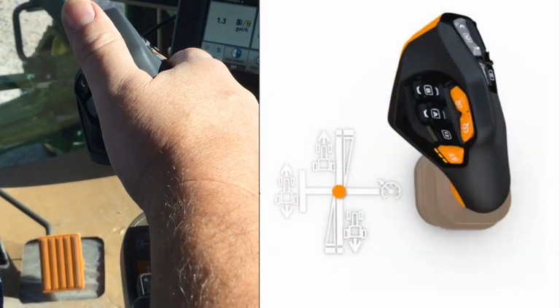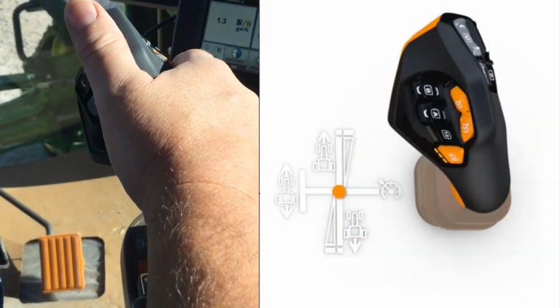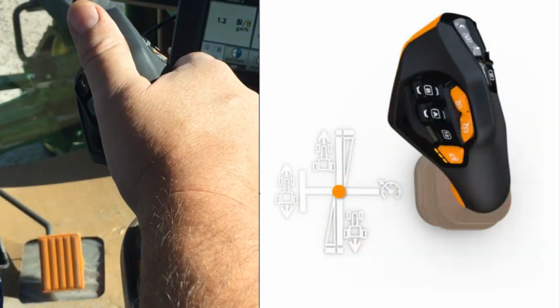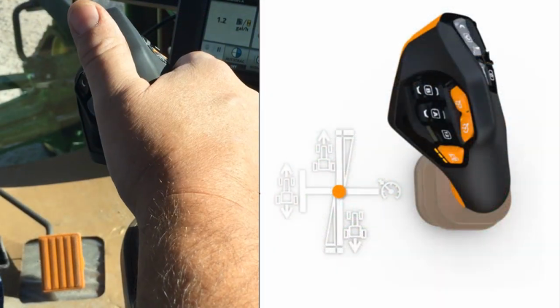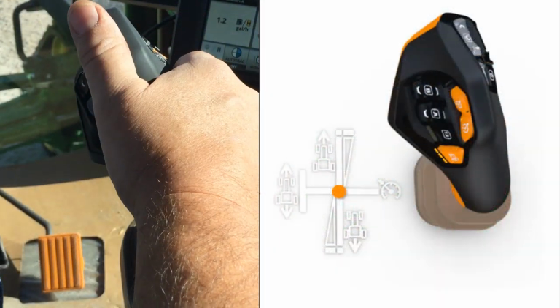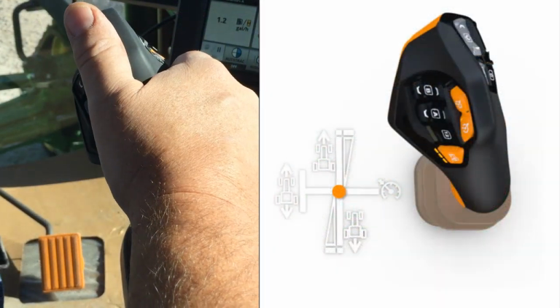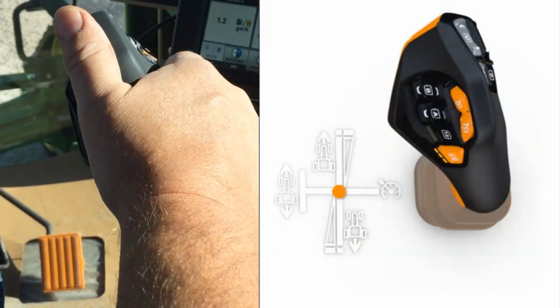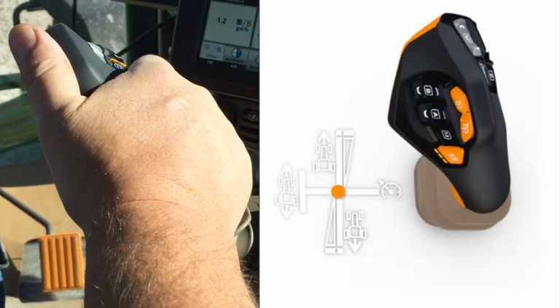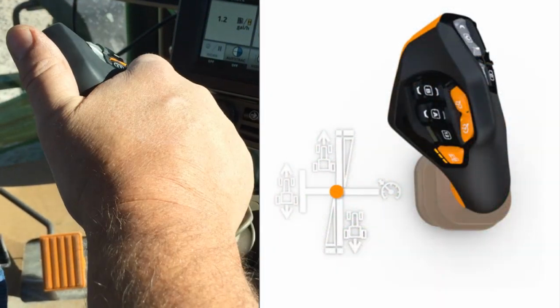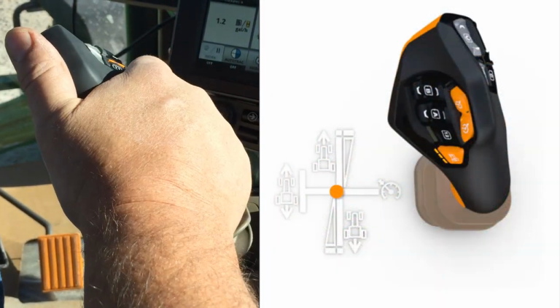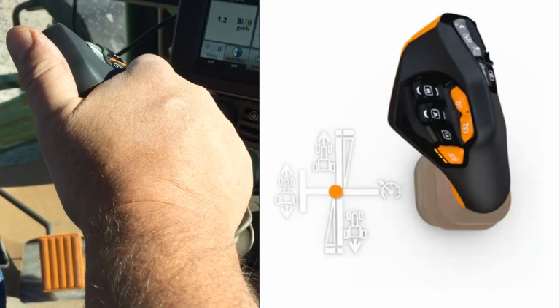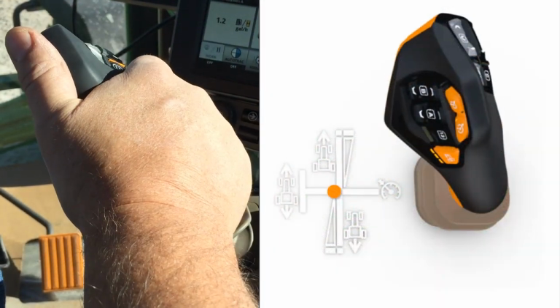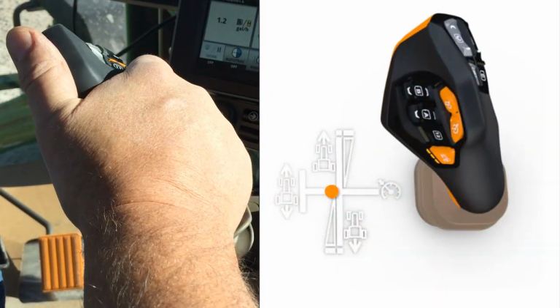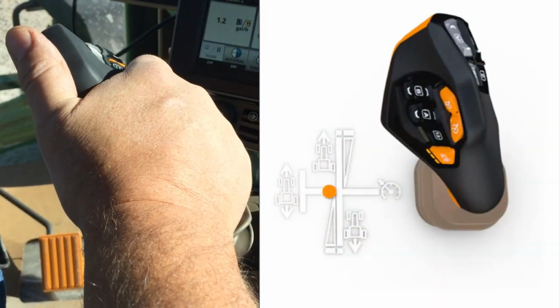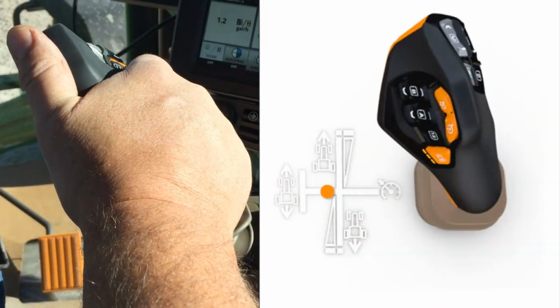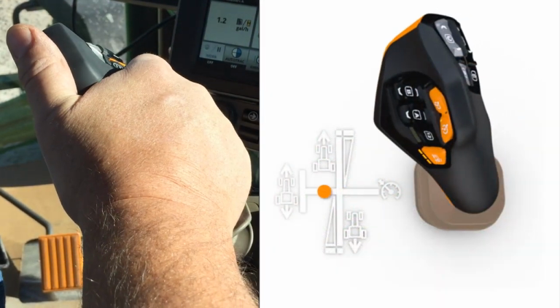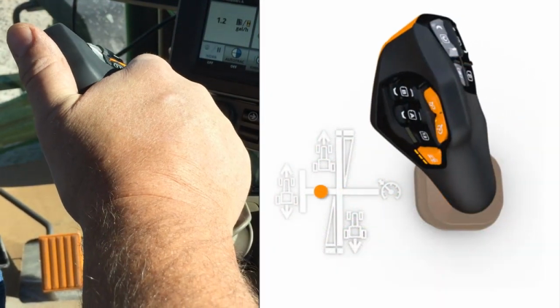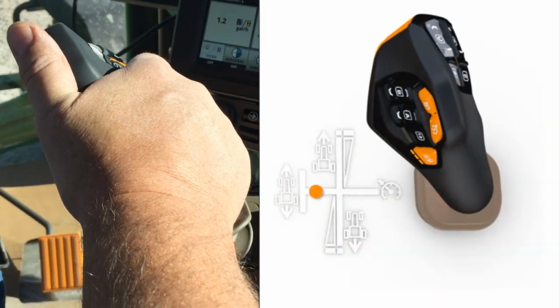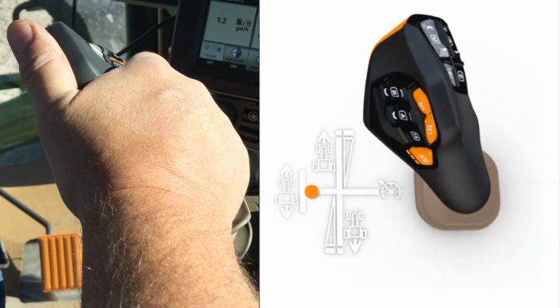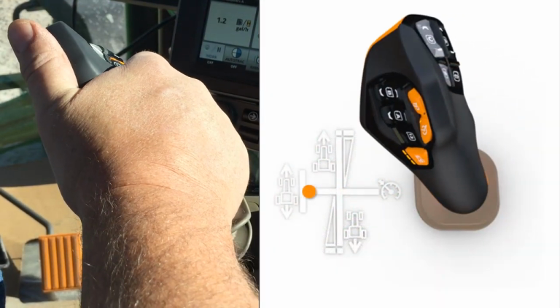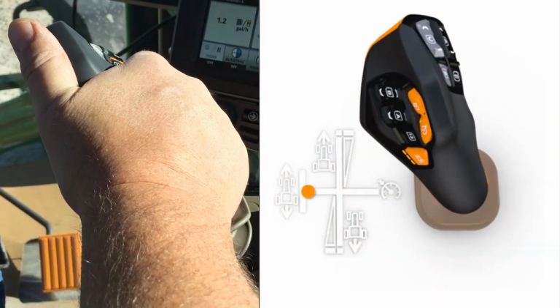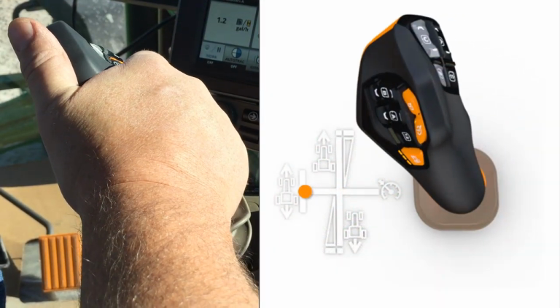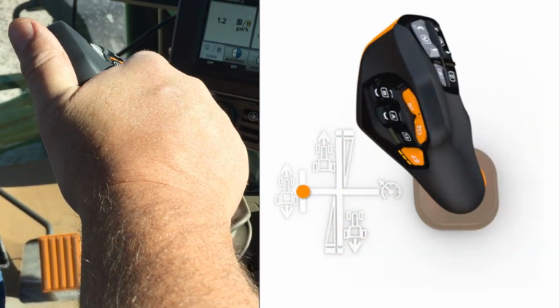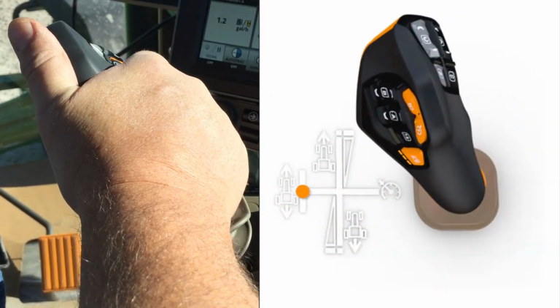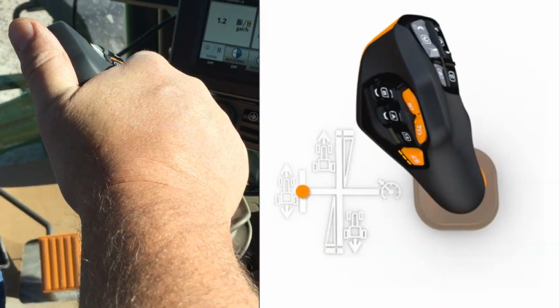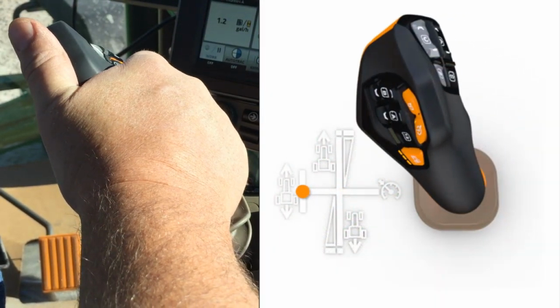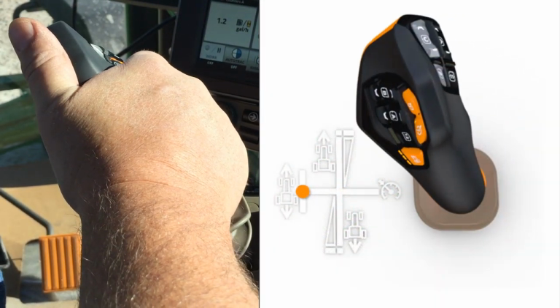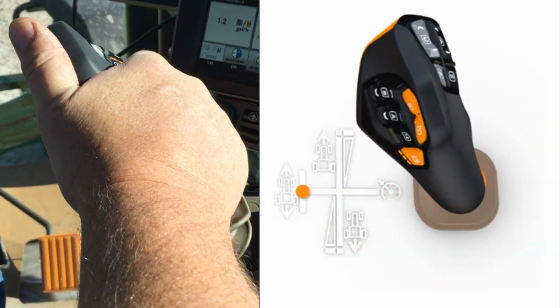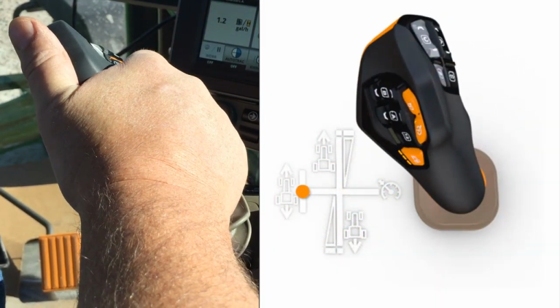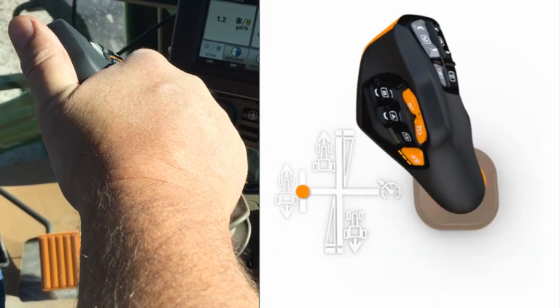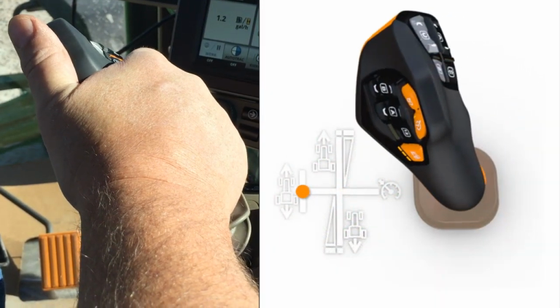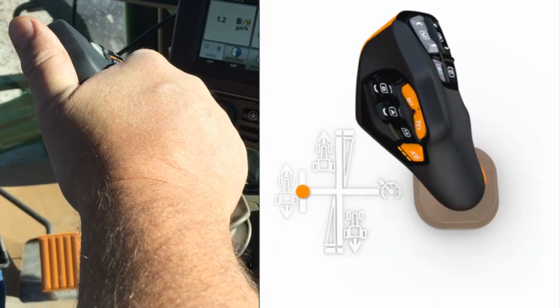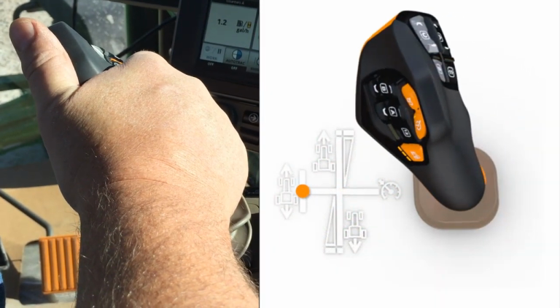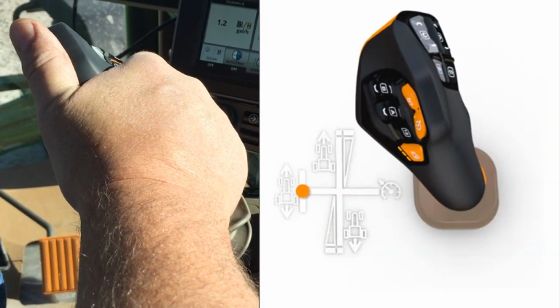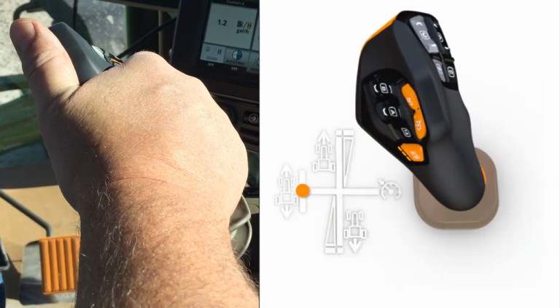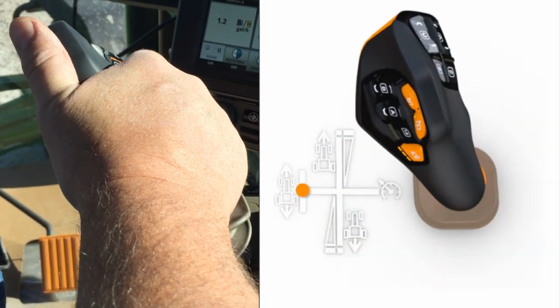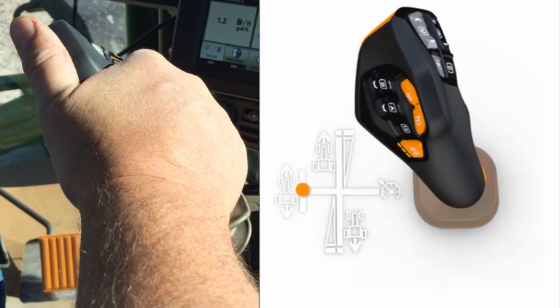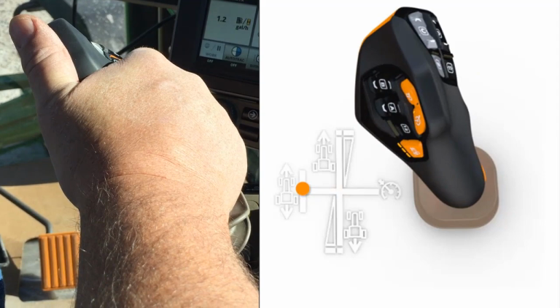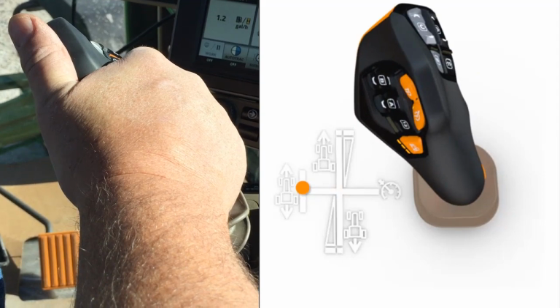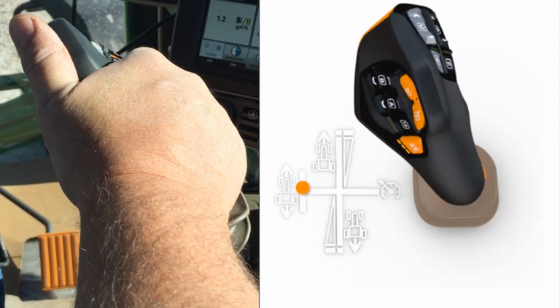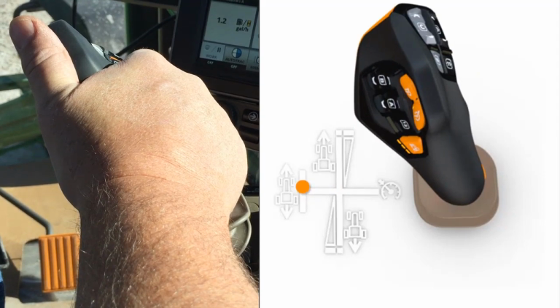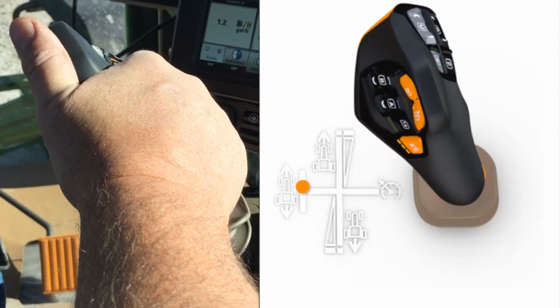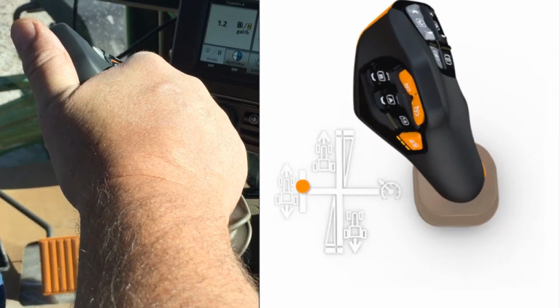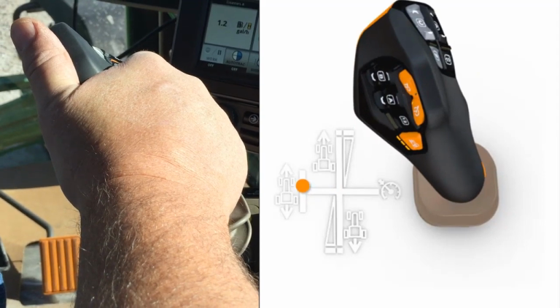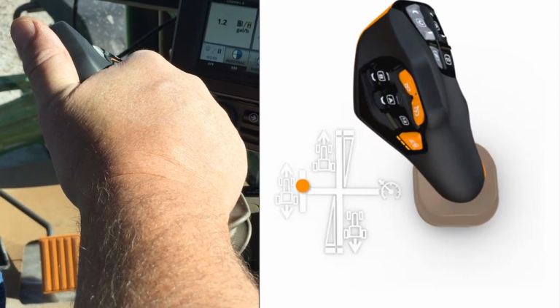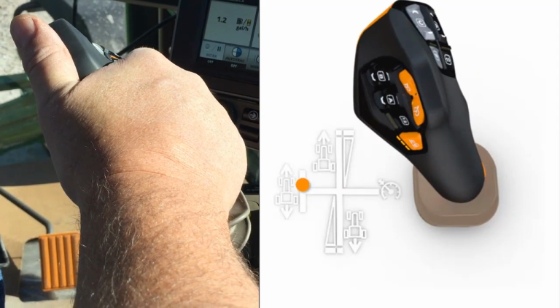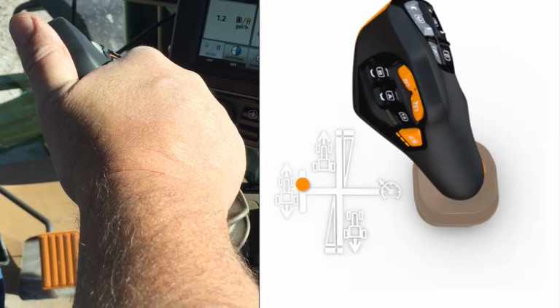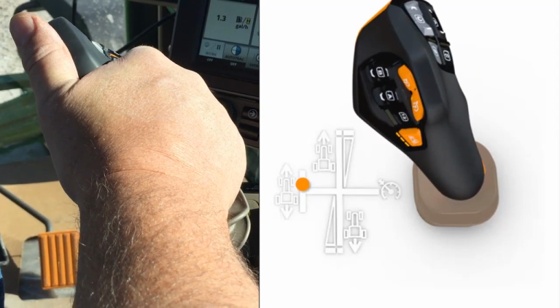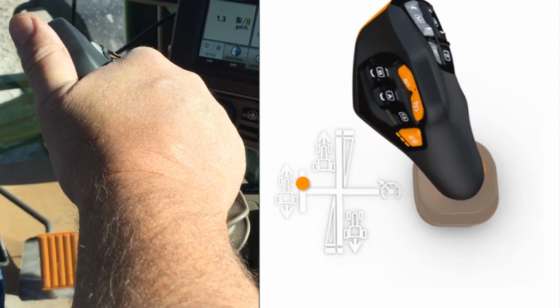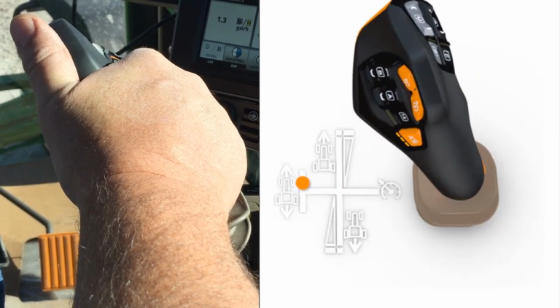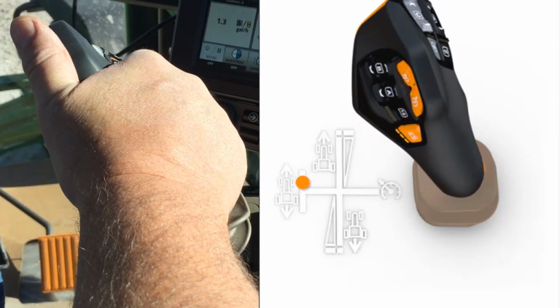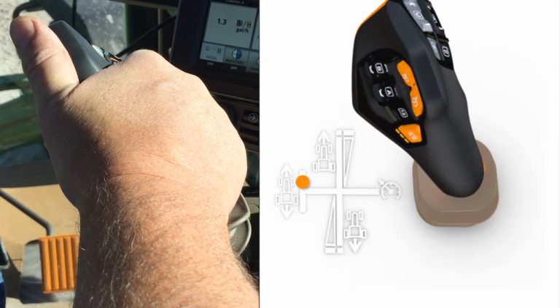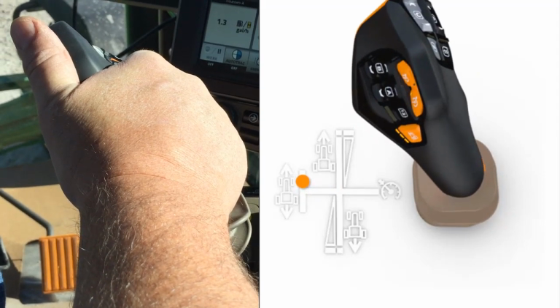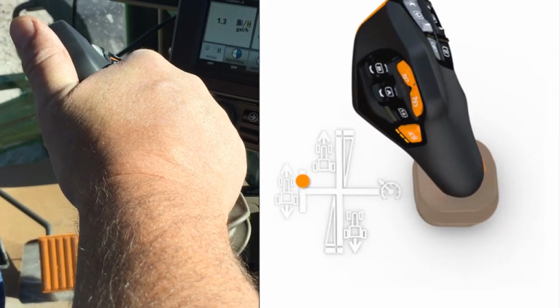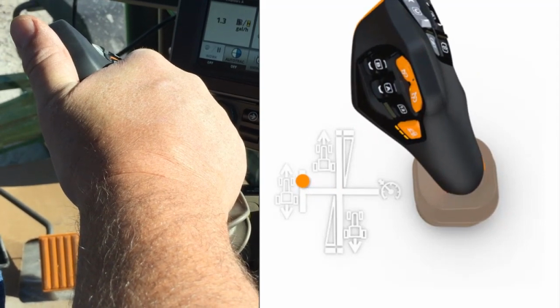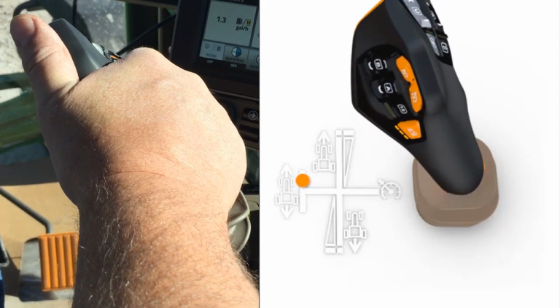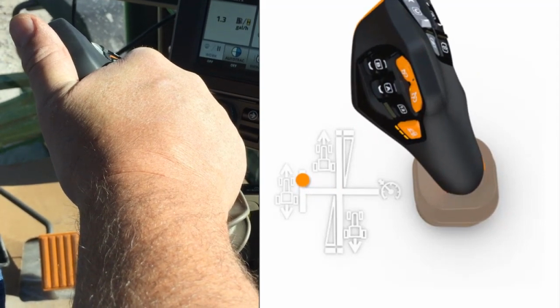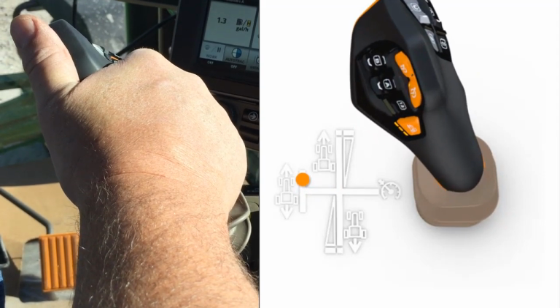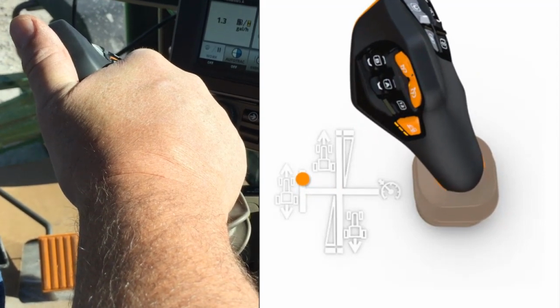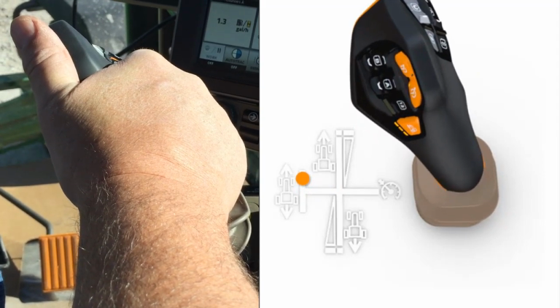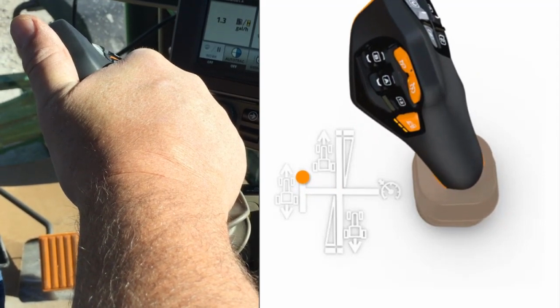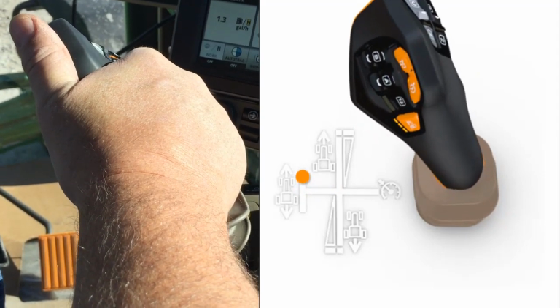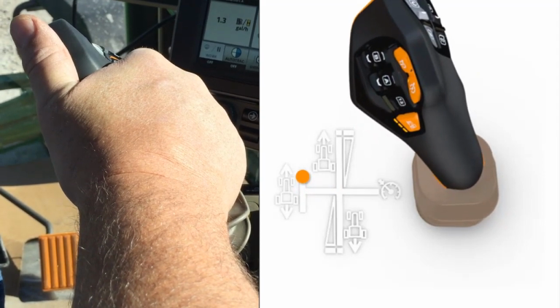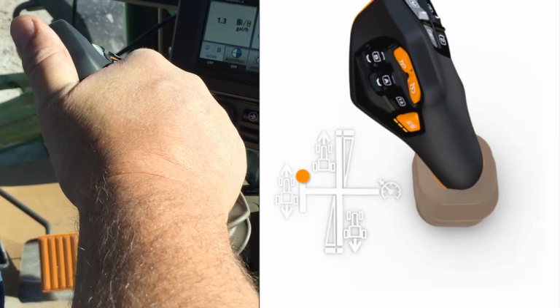To inch forward, move the Command Pro joystick into the left shift gate, then push and hold forward.